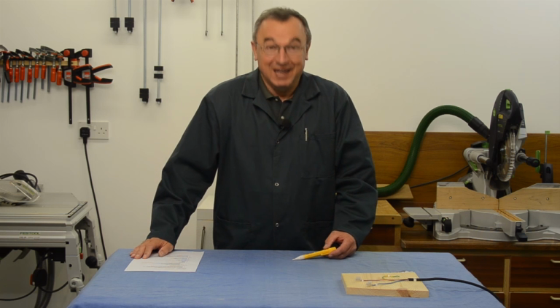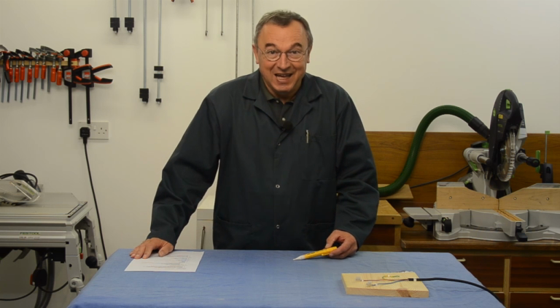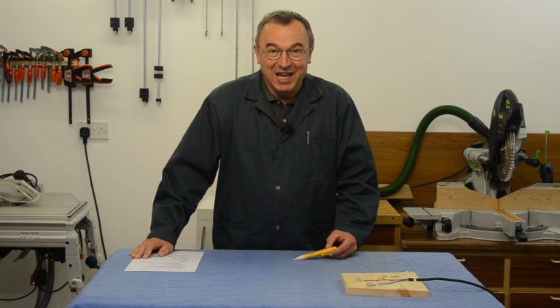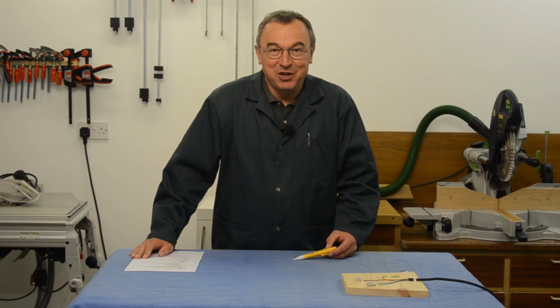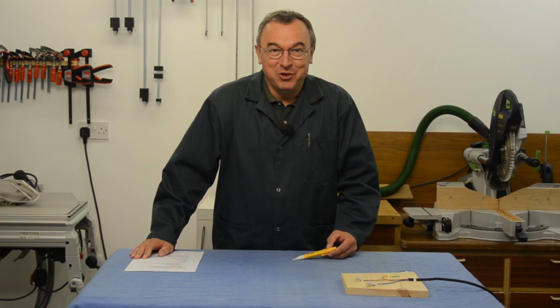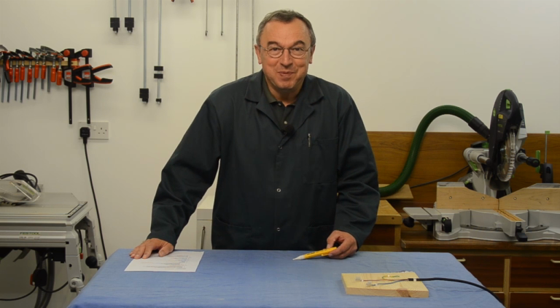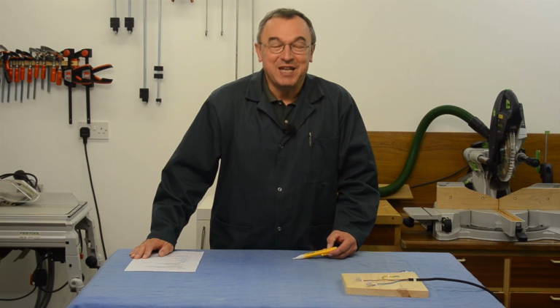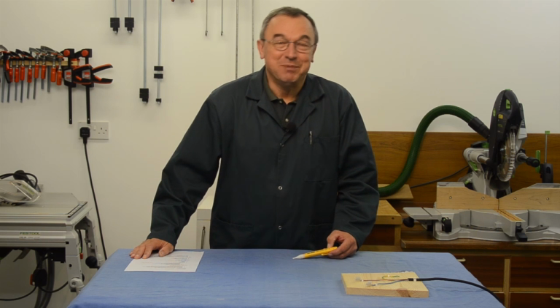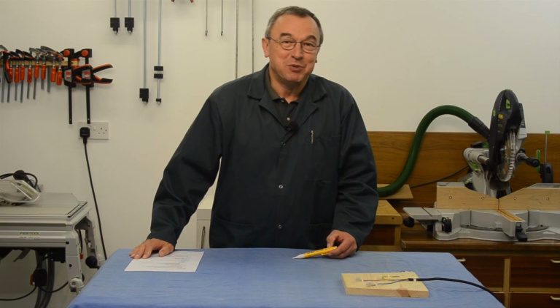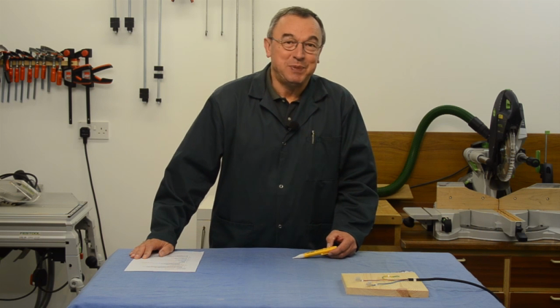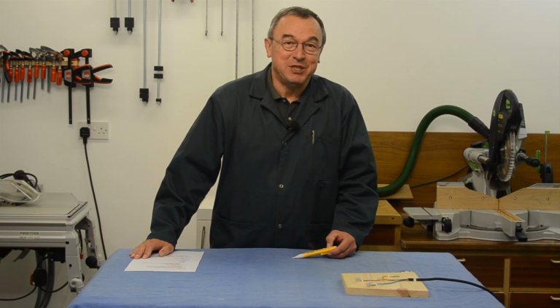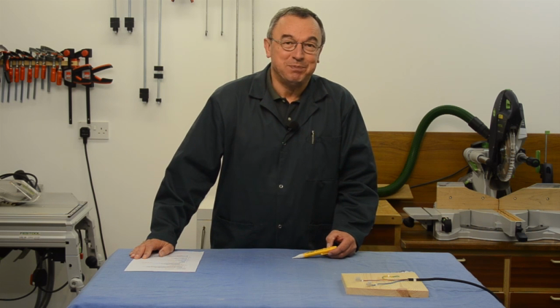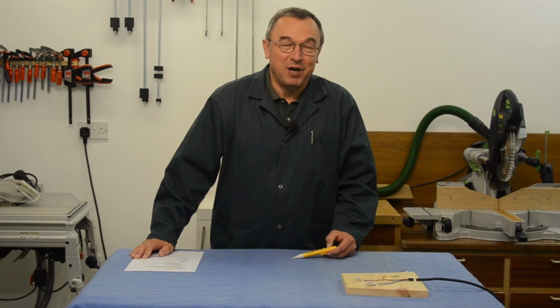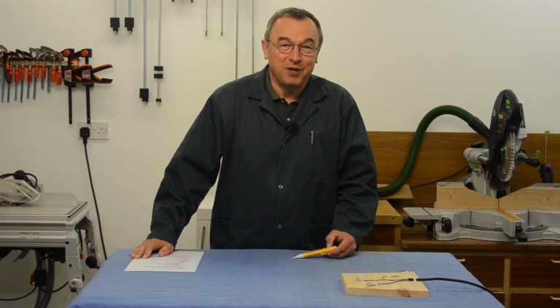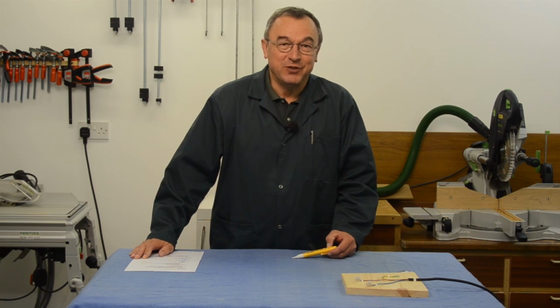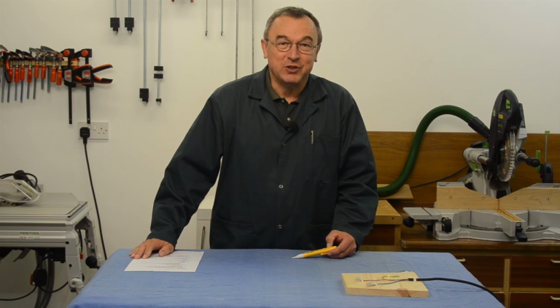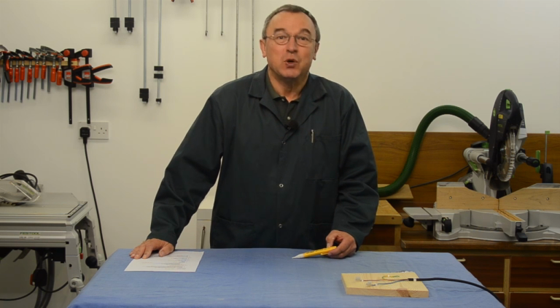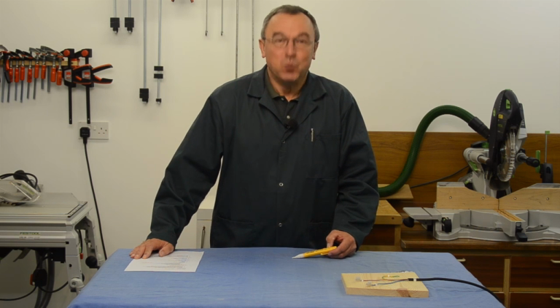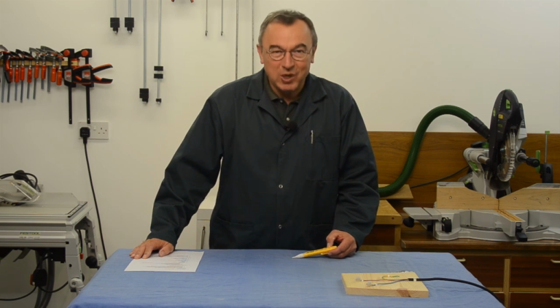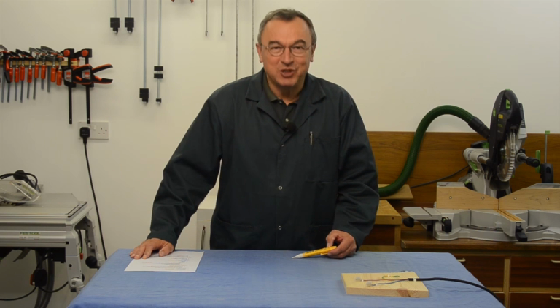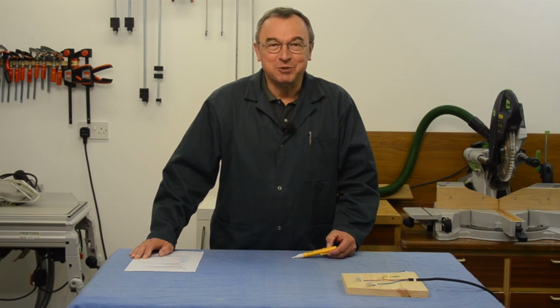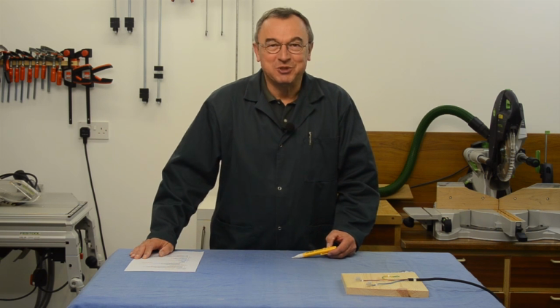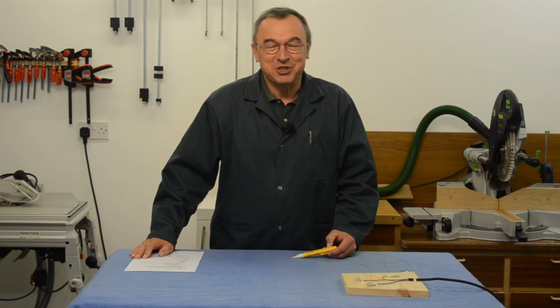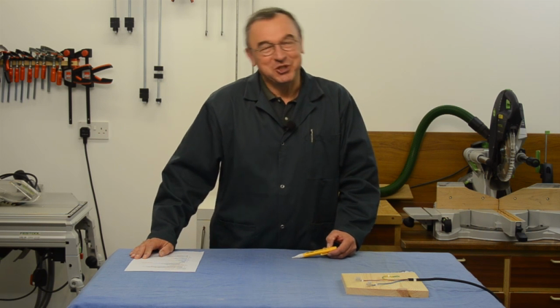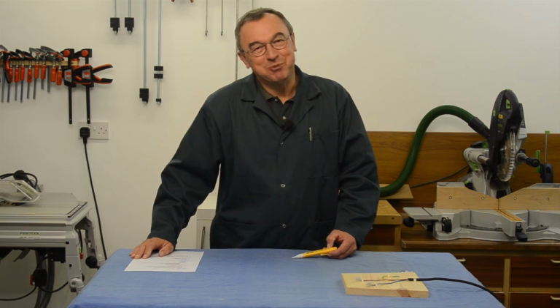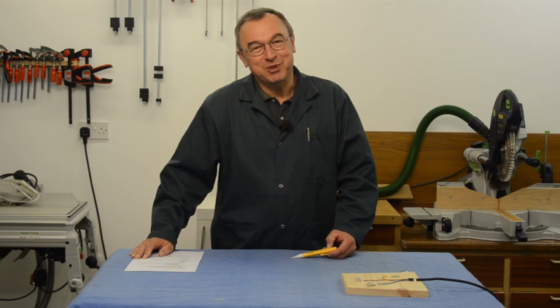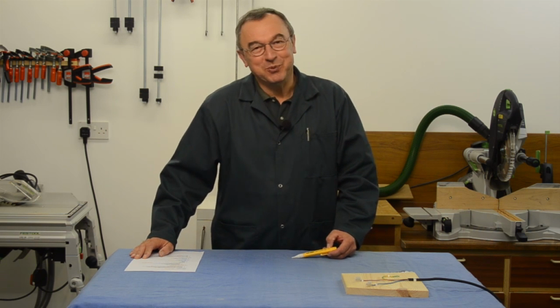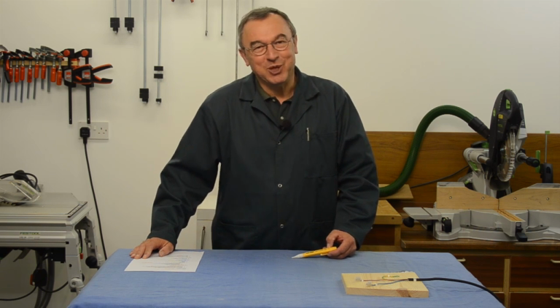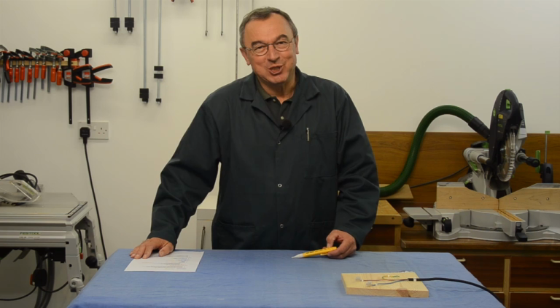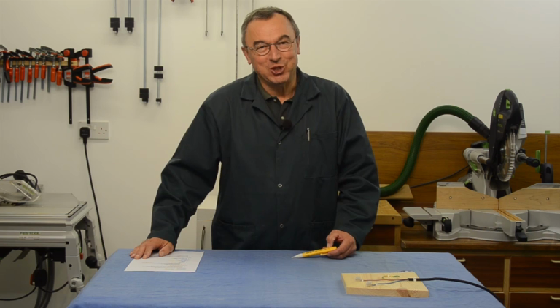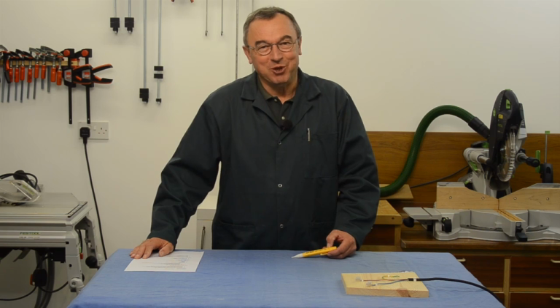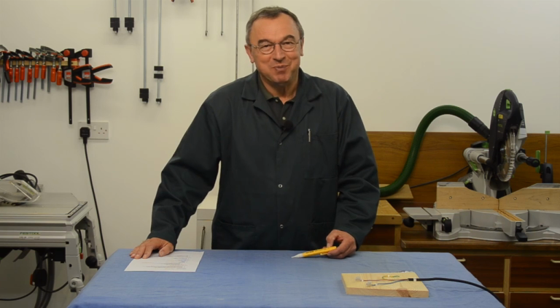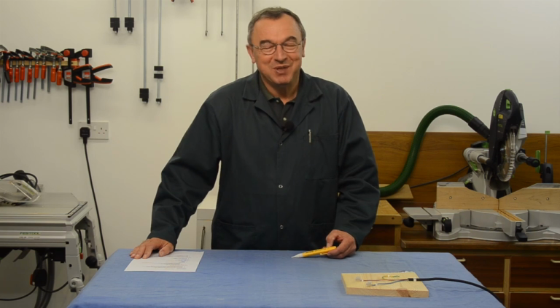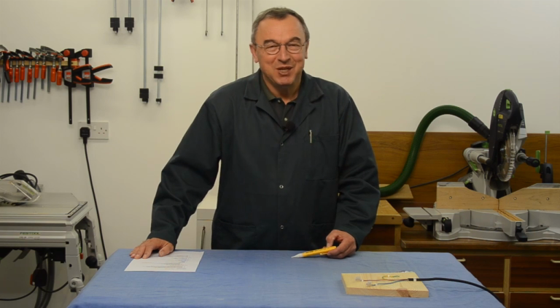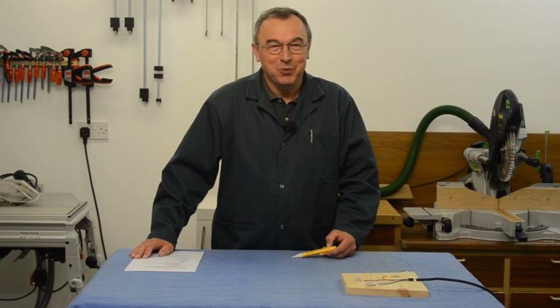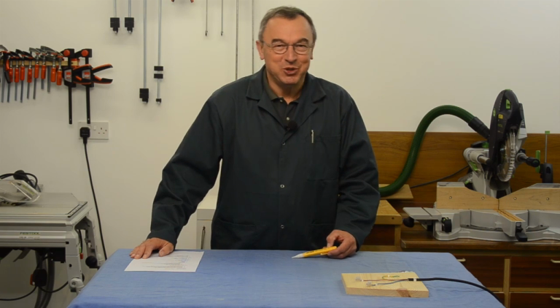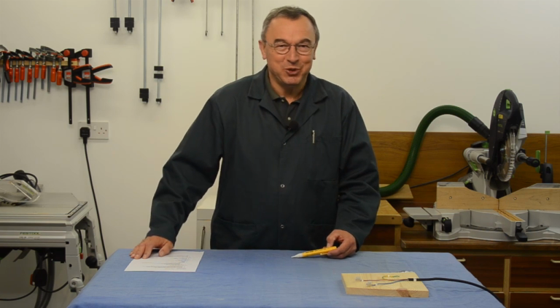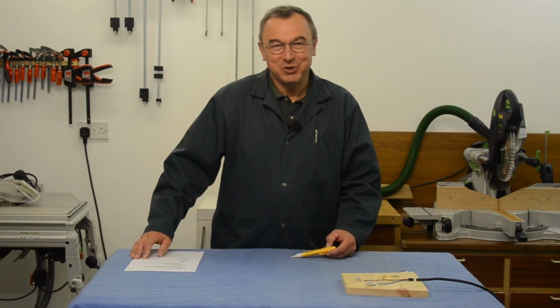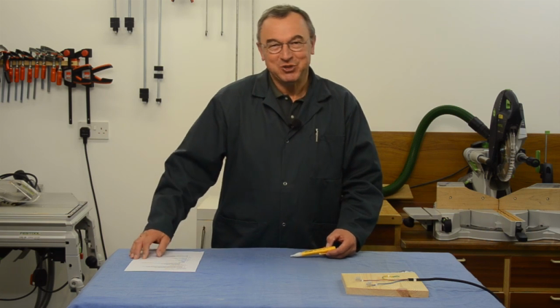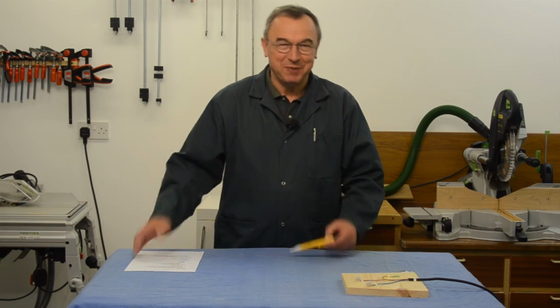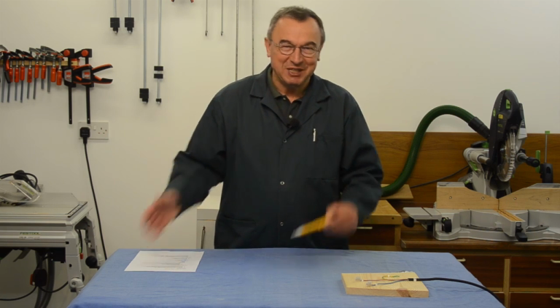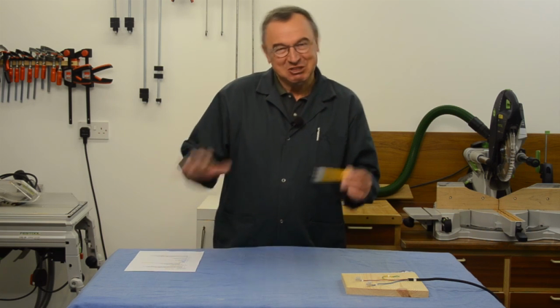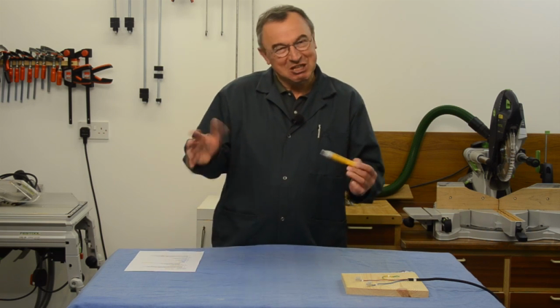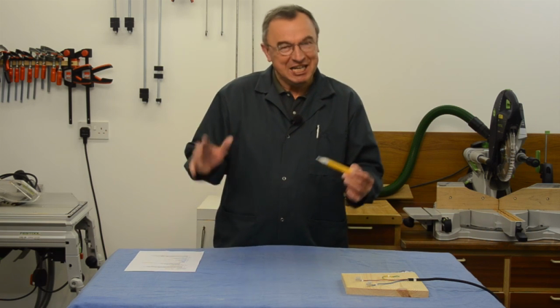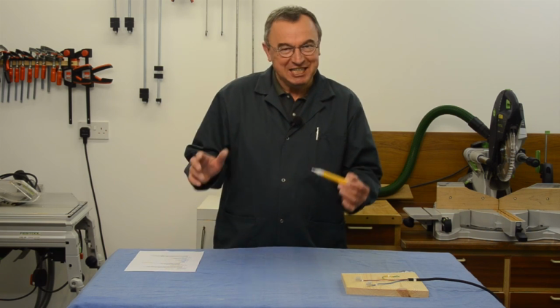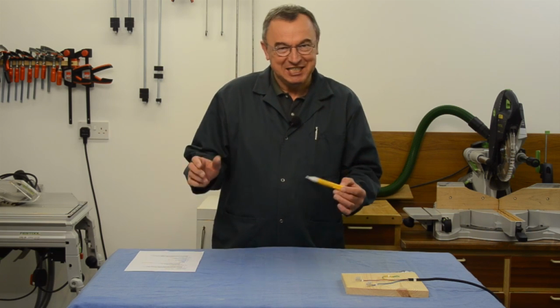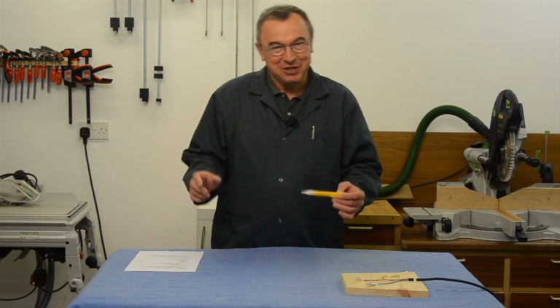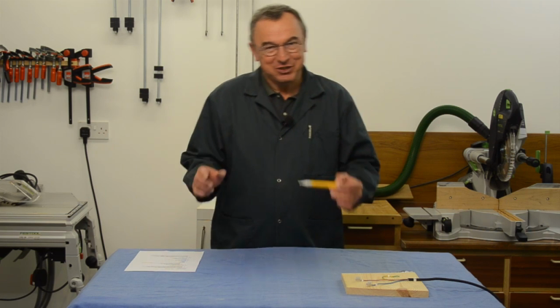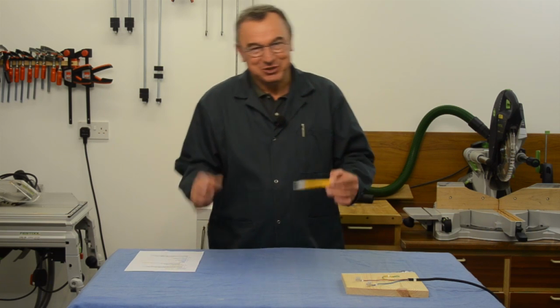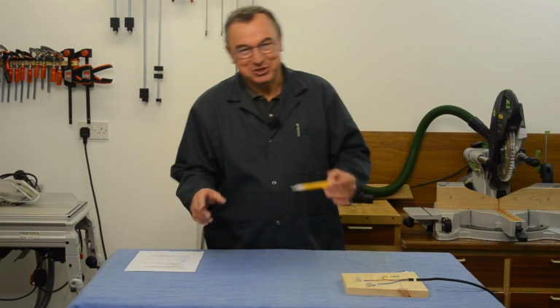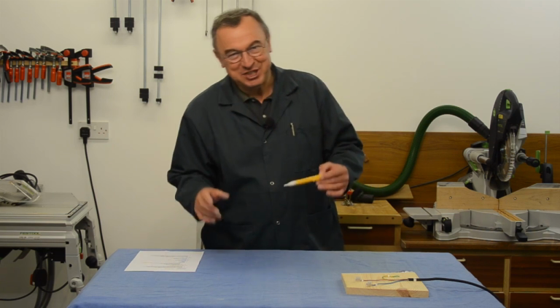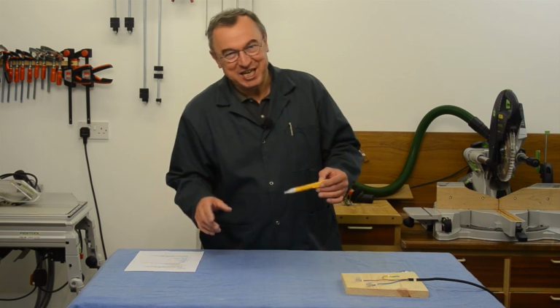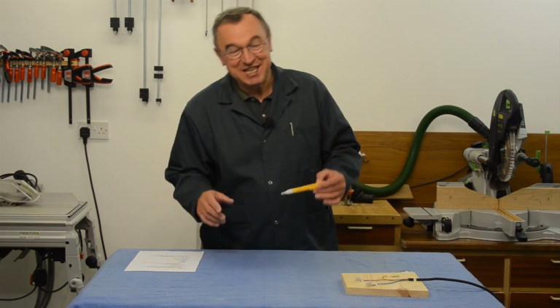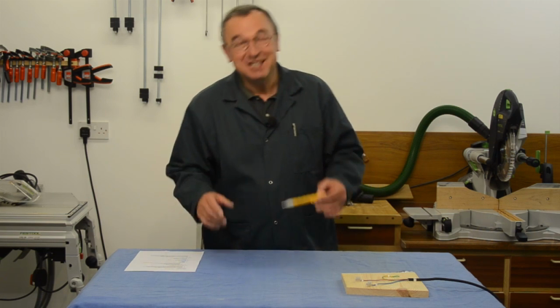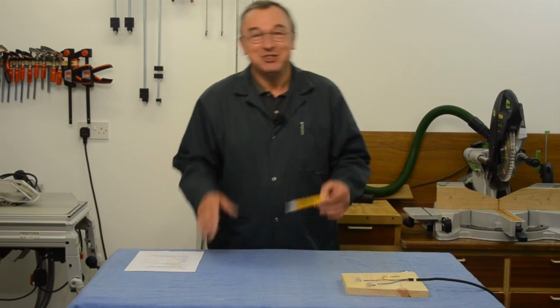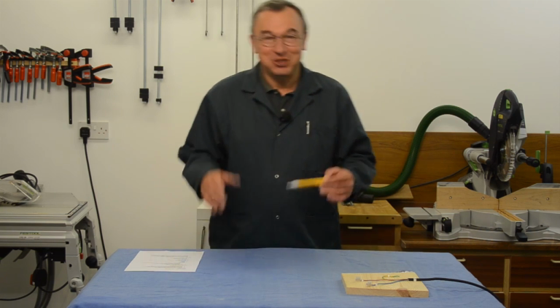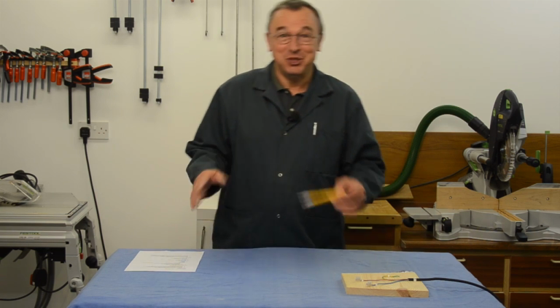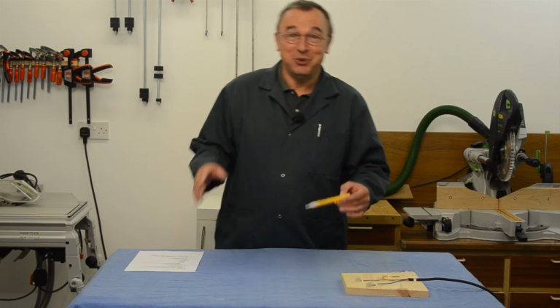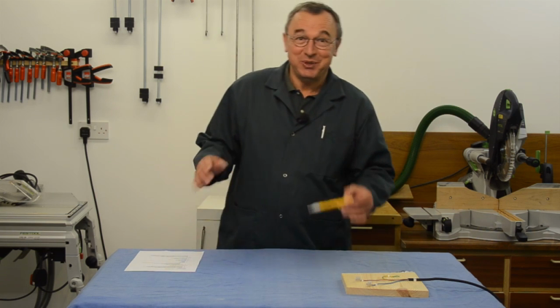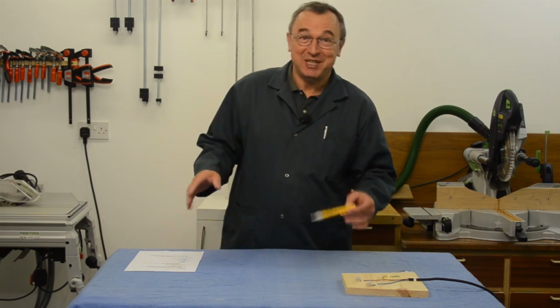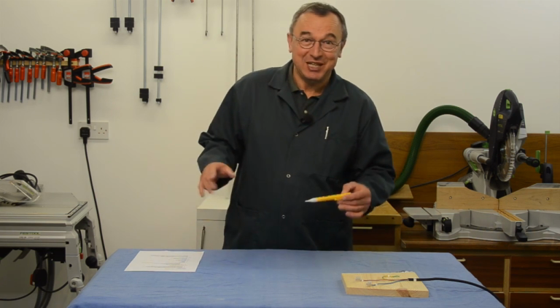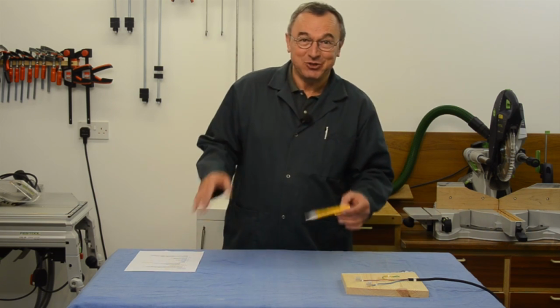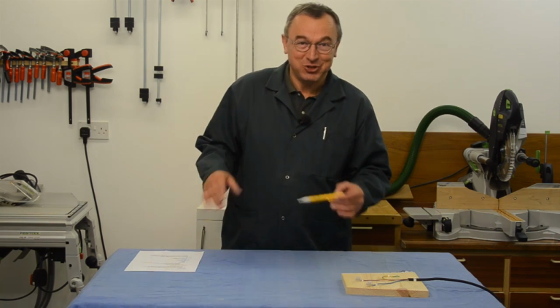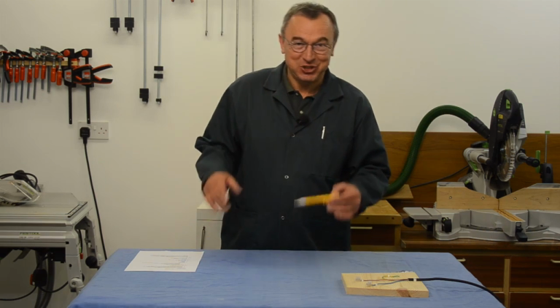Hello, my name is Peter Parfit. Welcome to the NewBrit workshop. We're doing something slightly technical today to do with electricity.